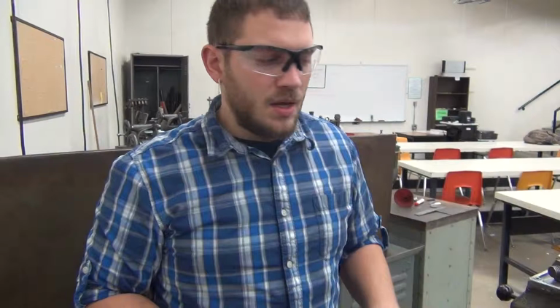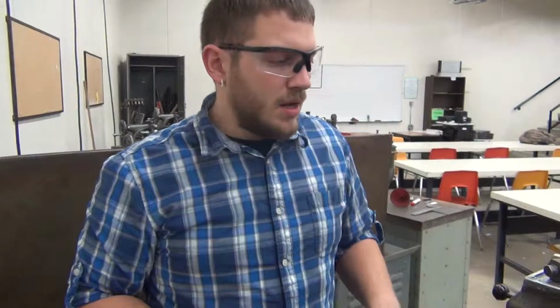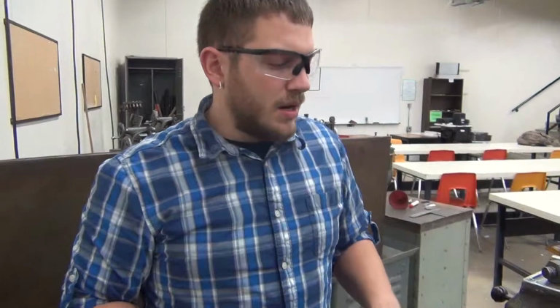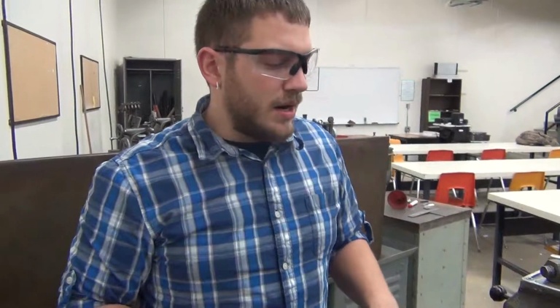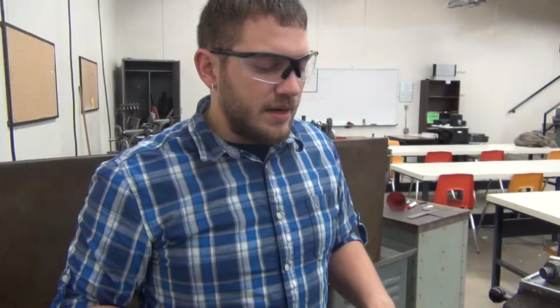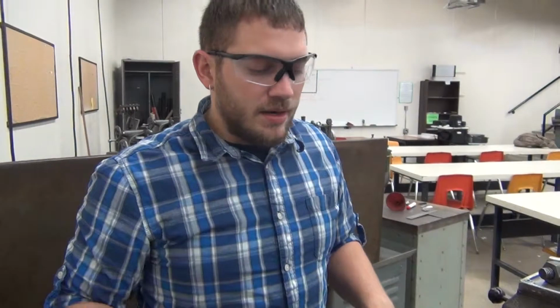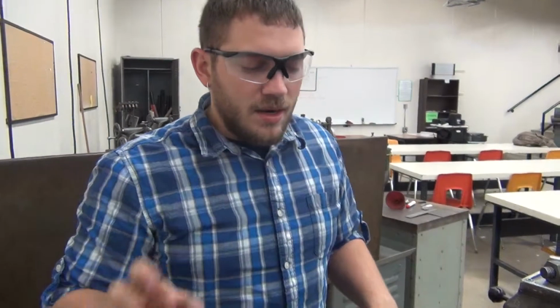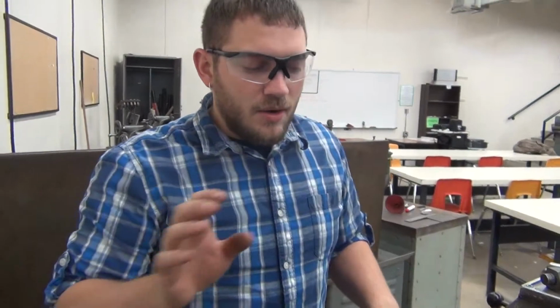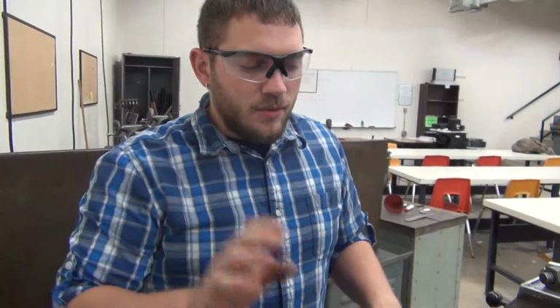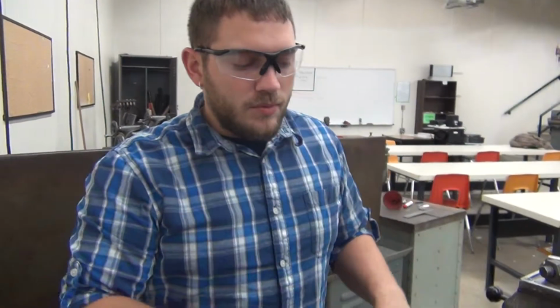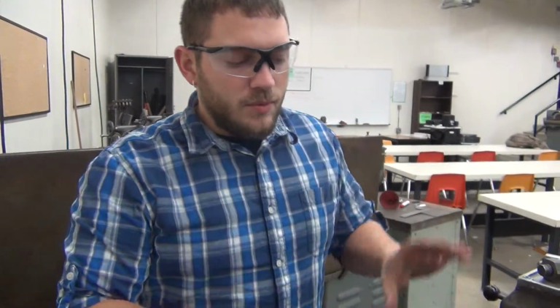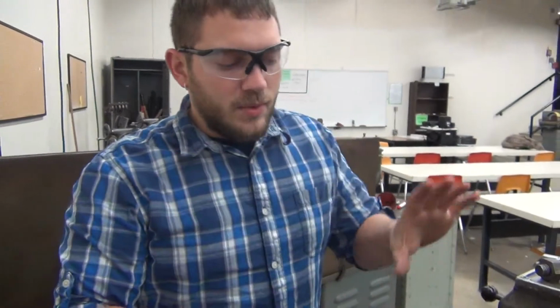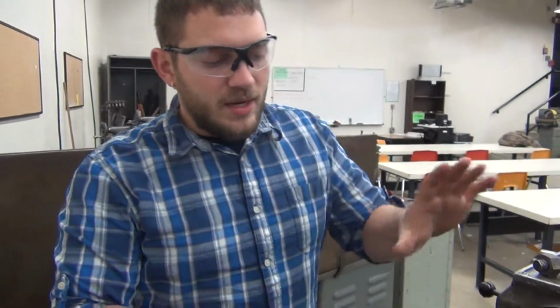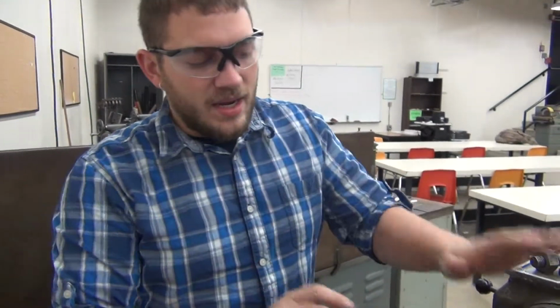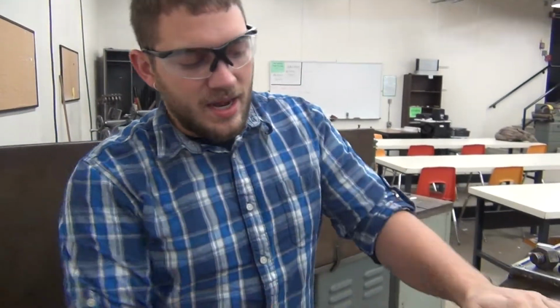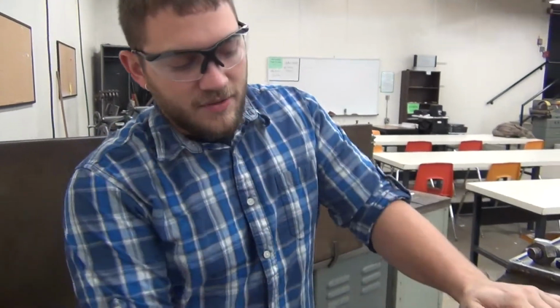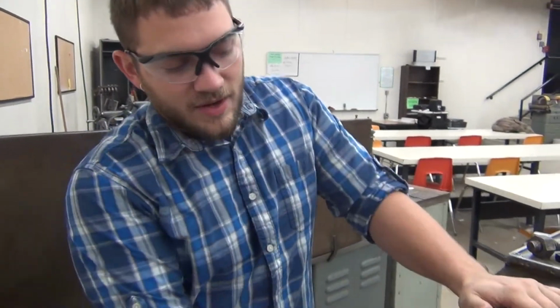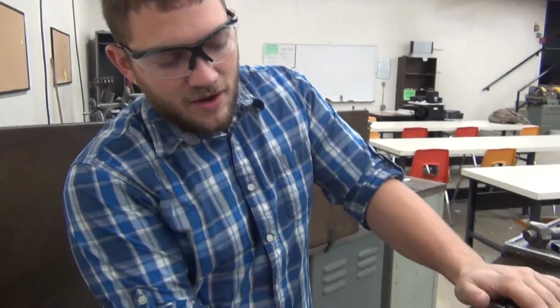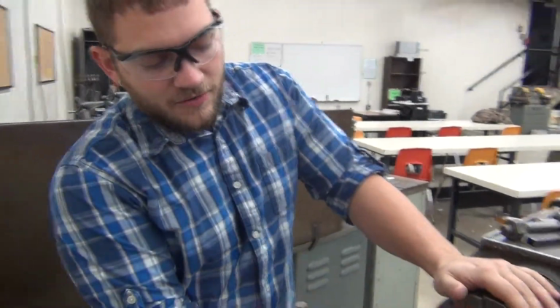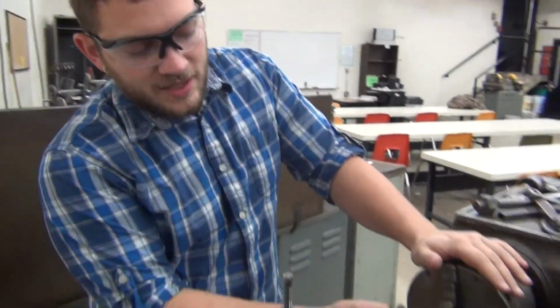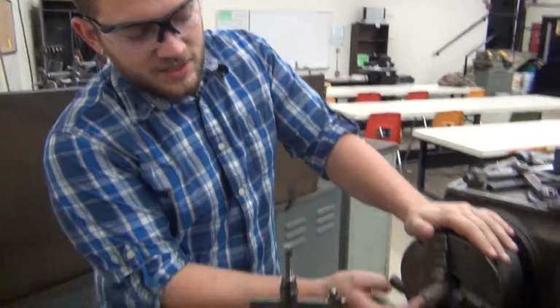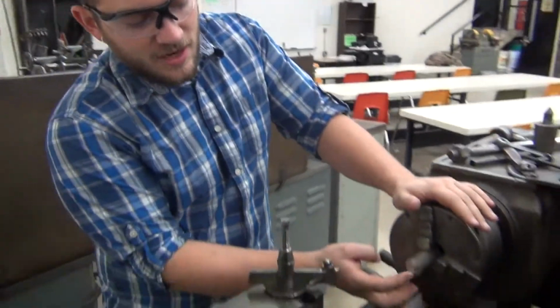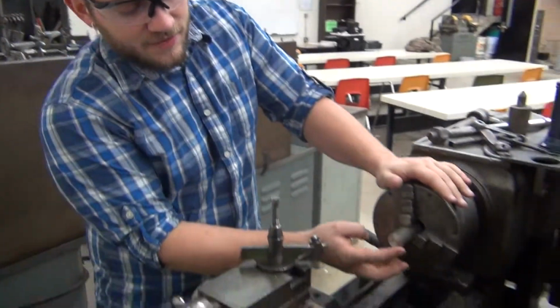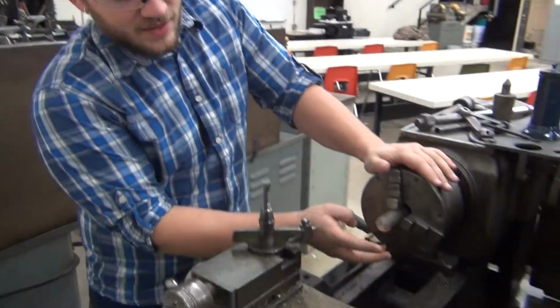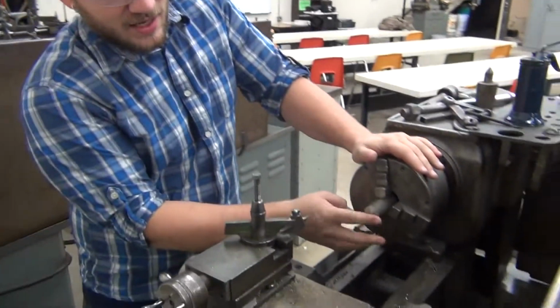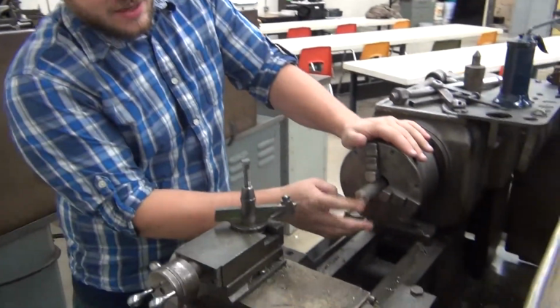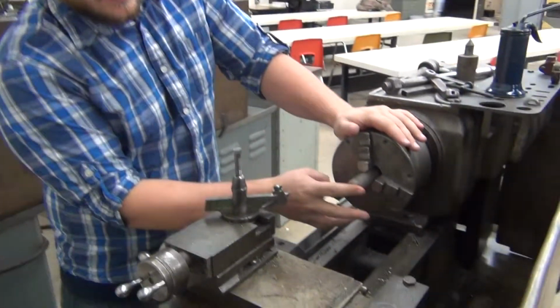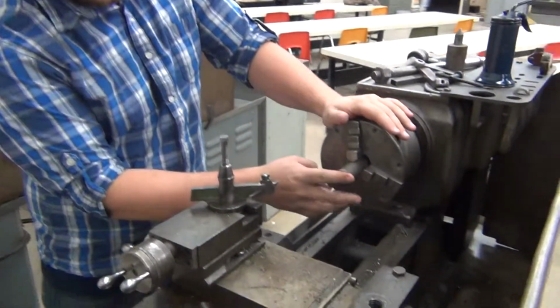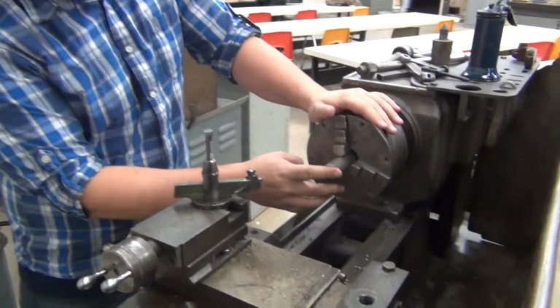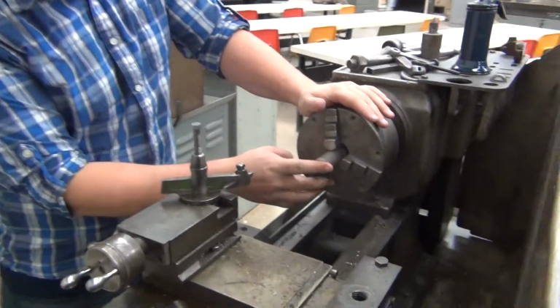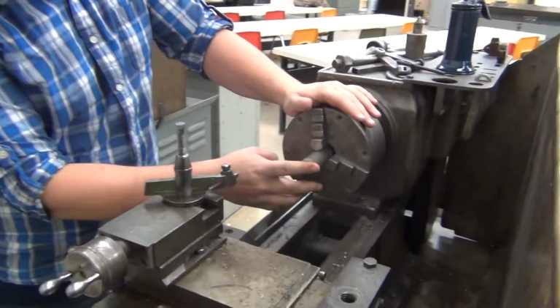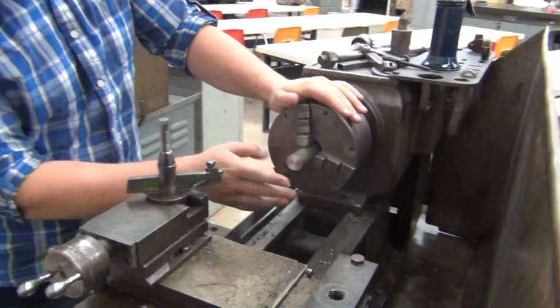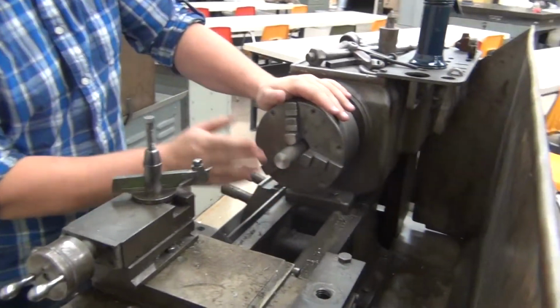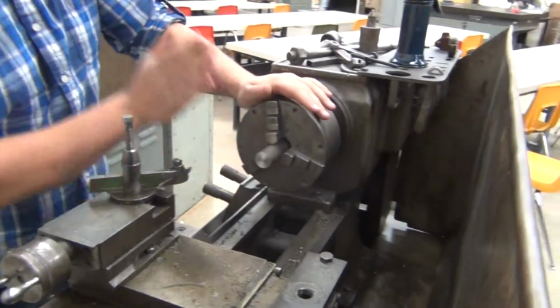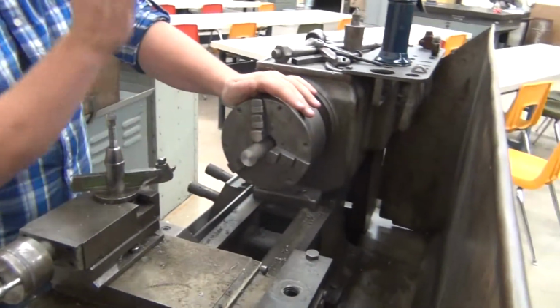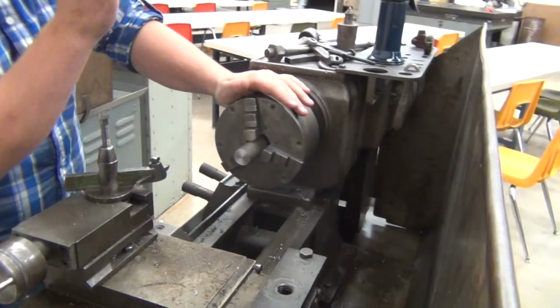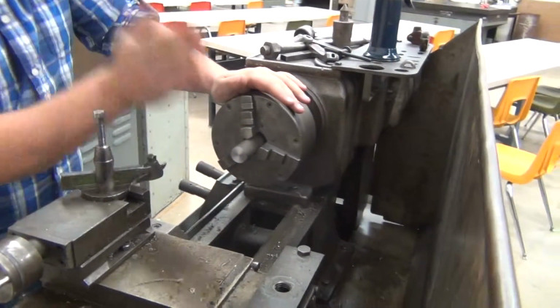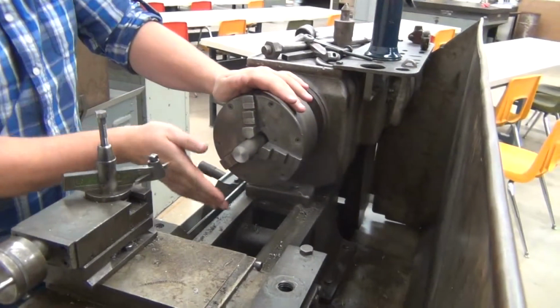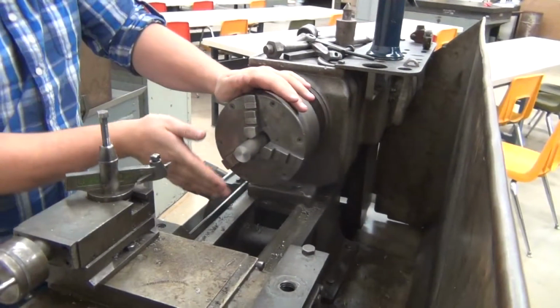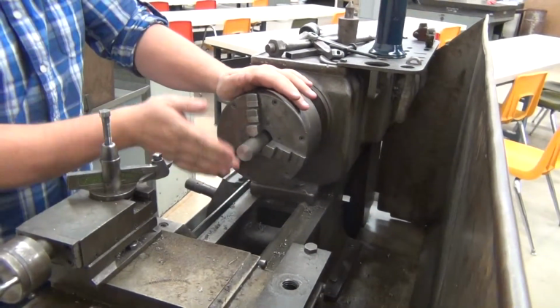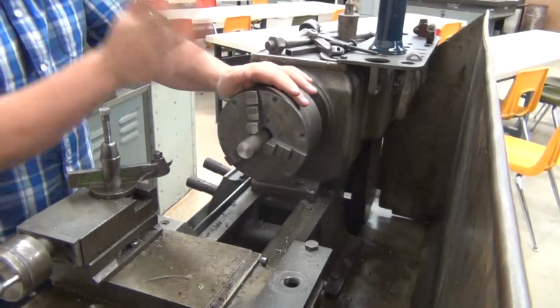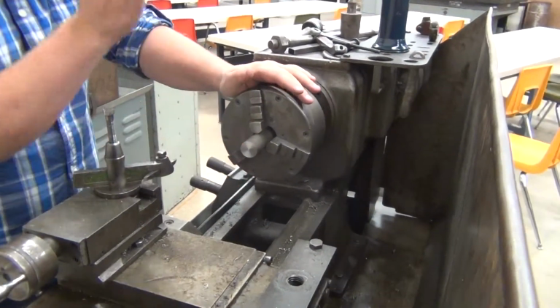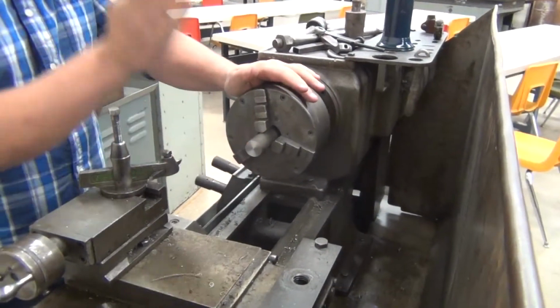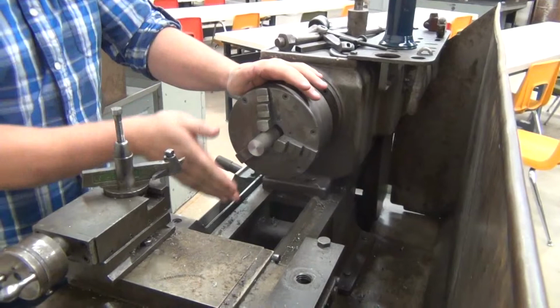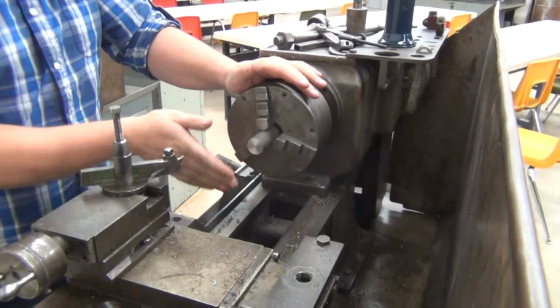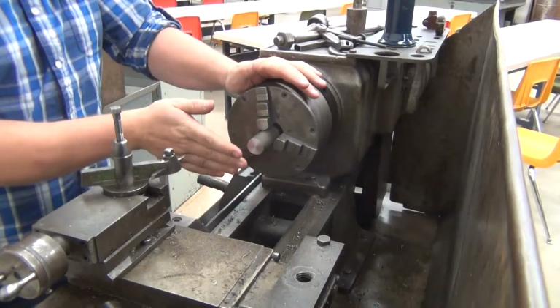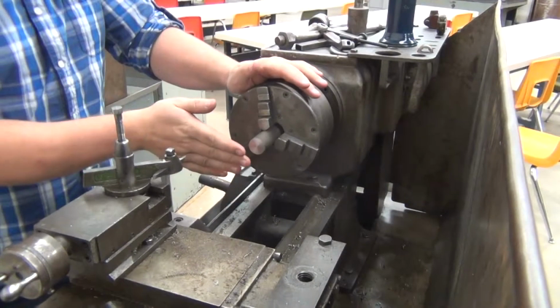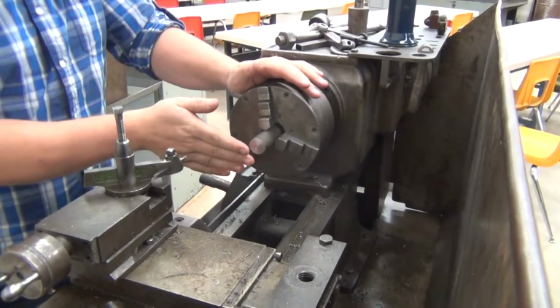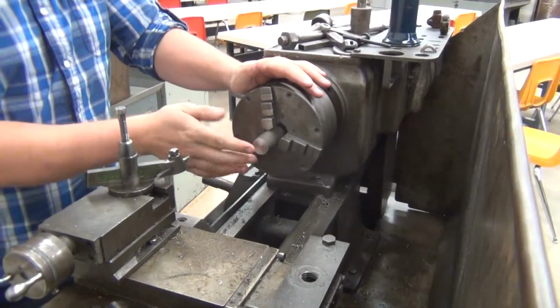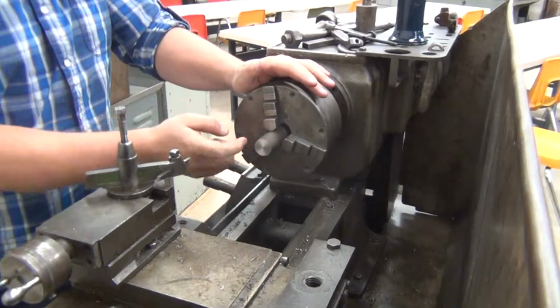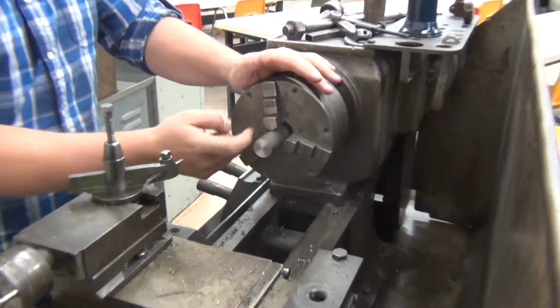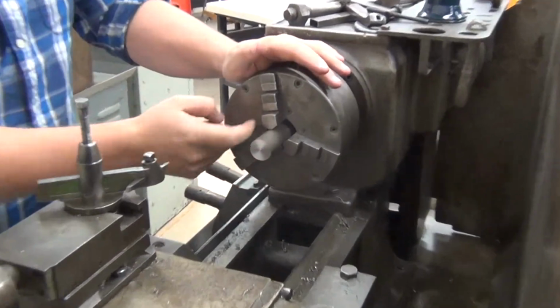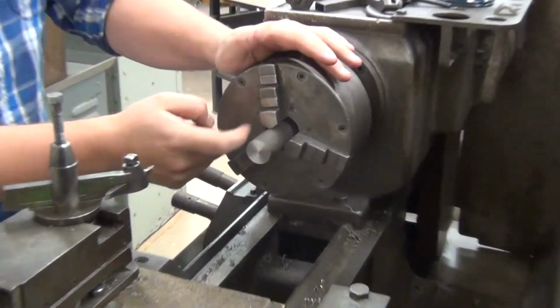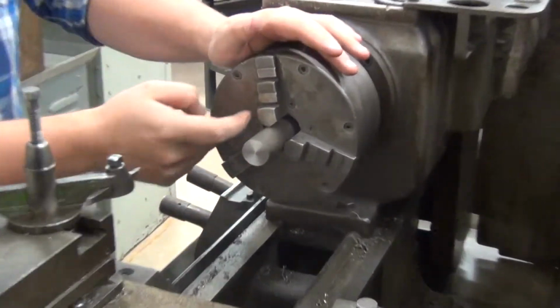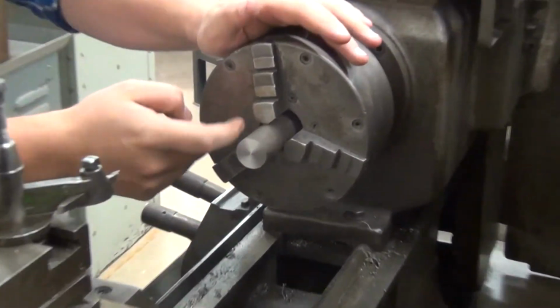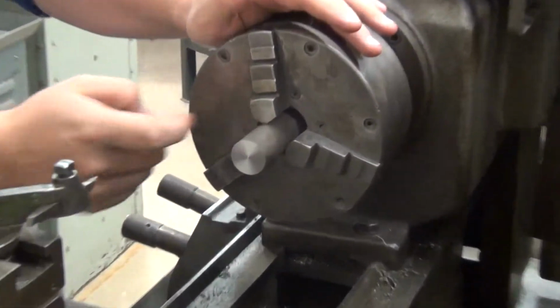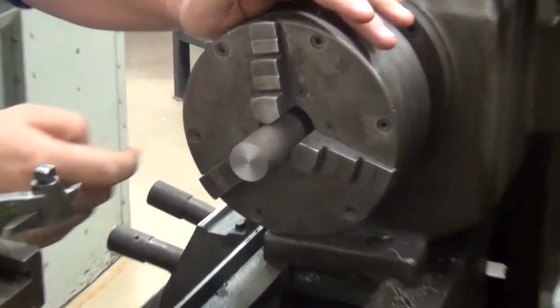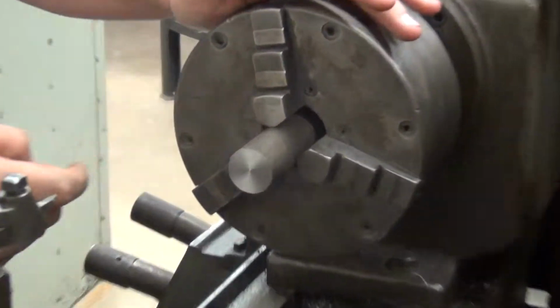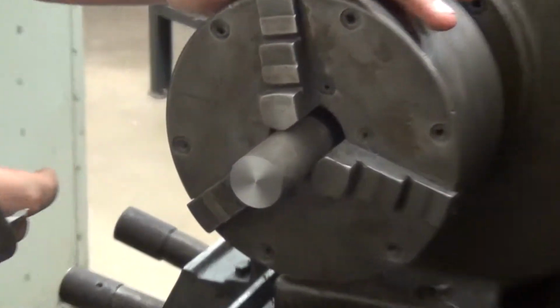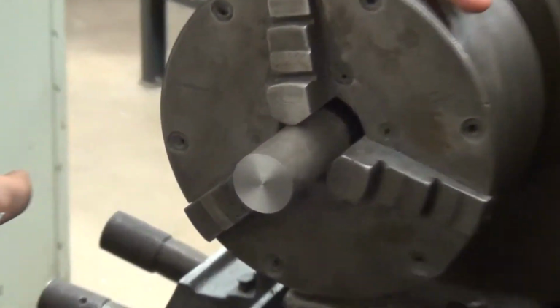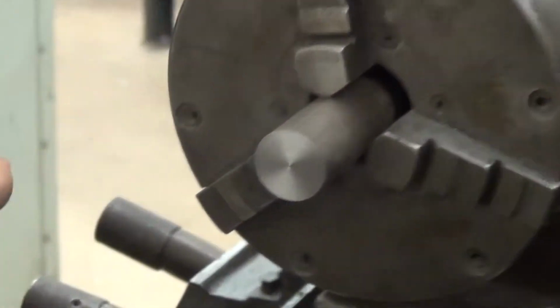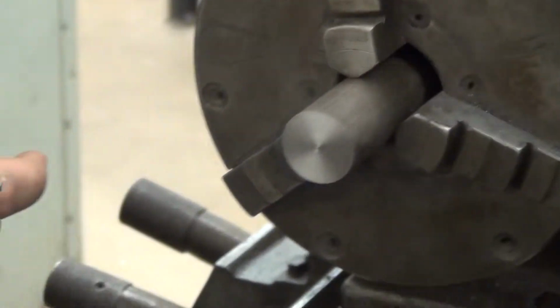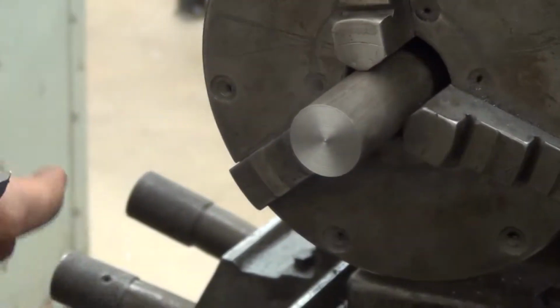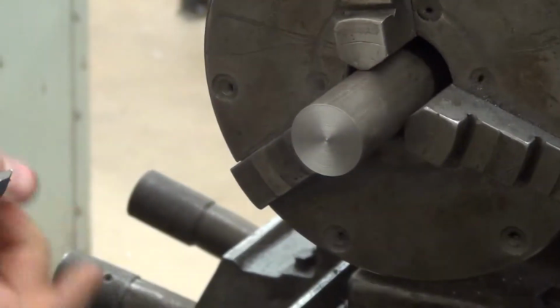We have now faced off the end of our piece. It is nice and flat and perpendicular to the surface.